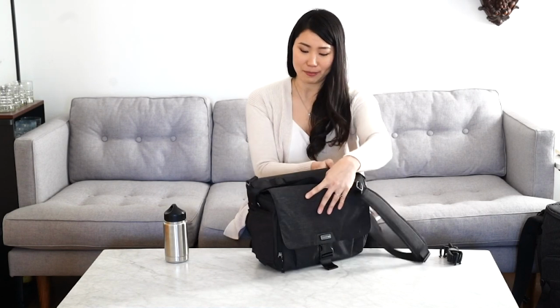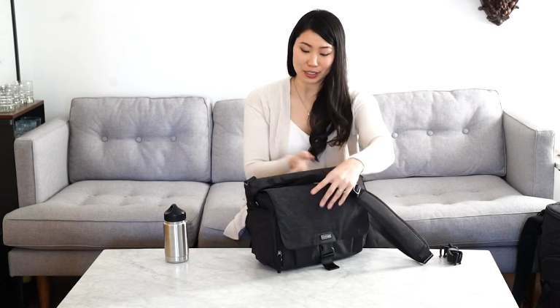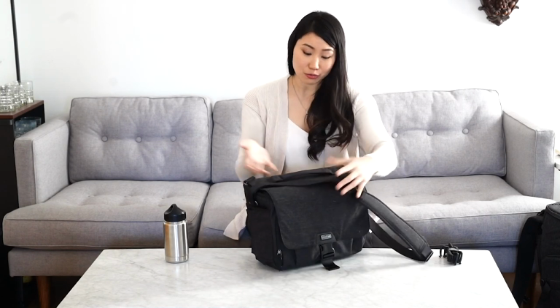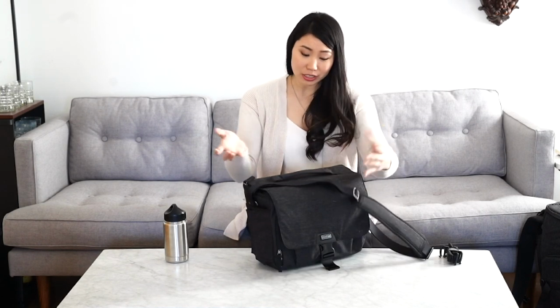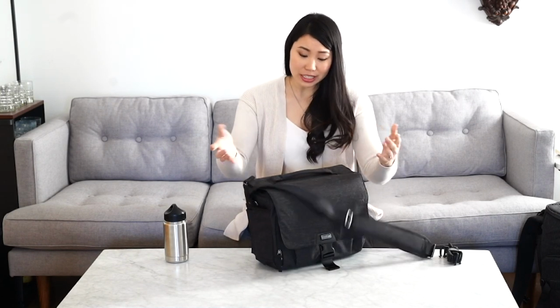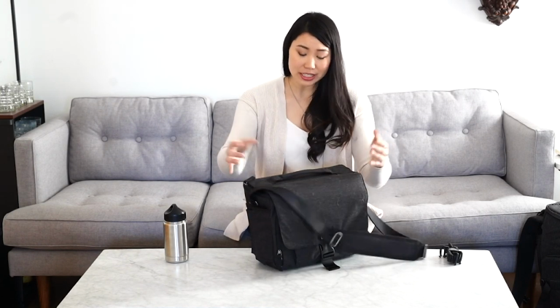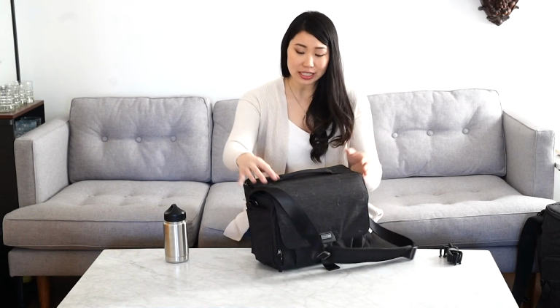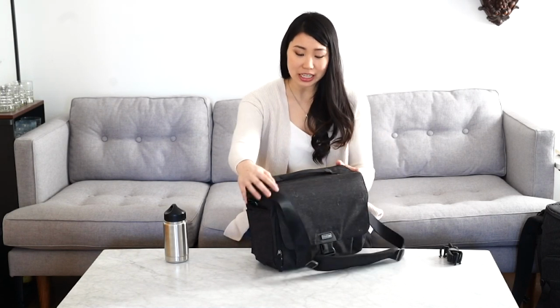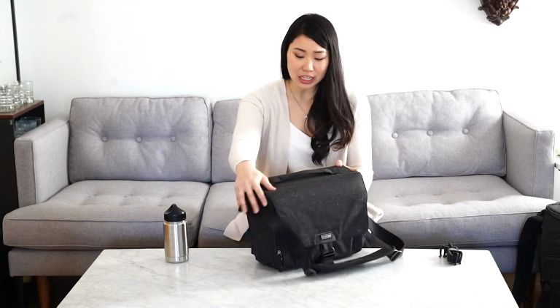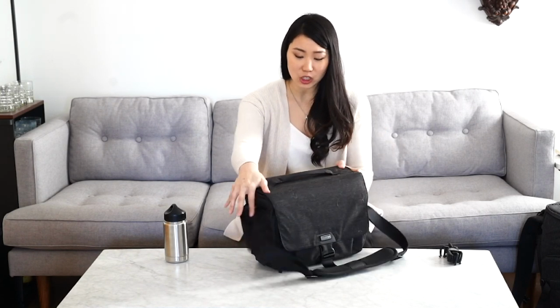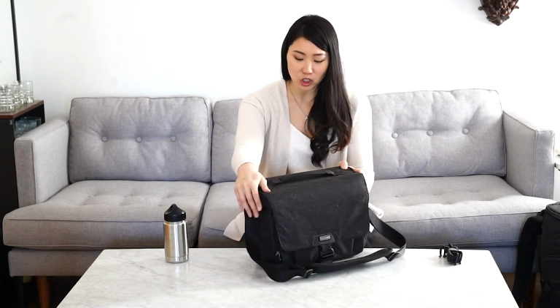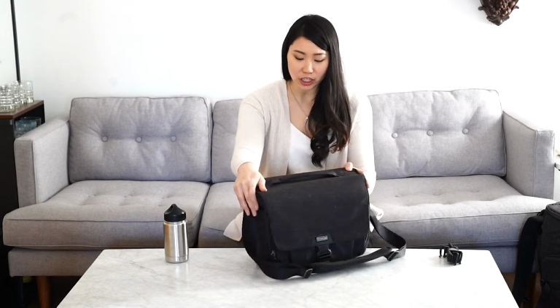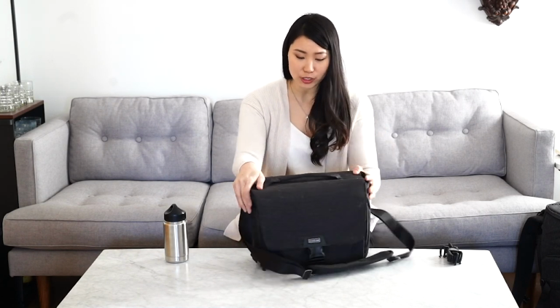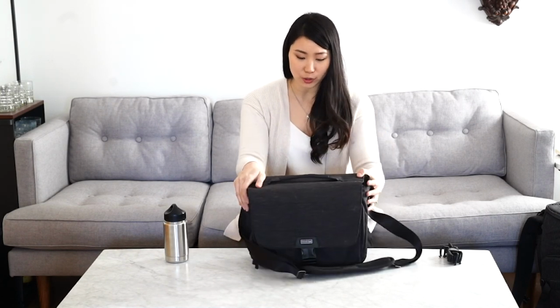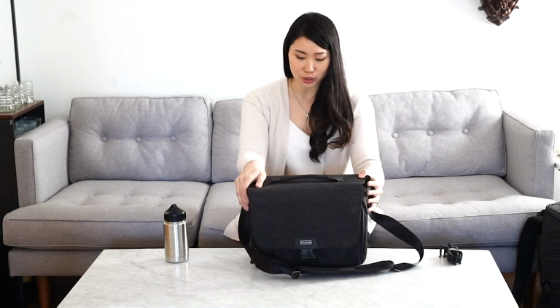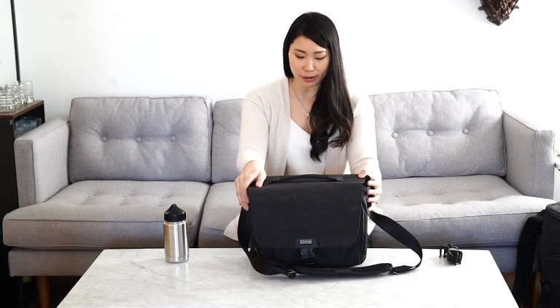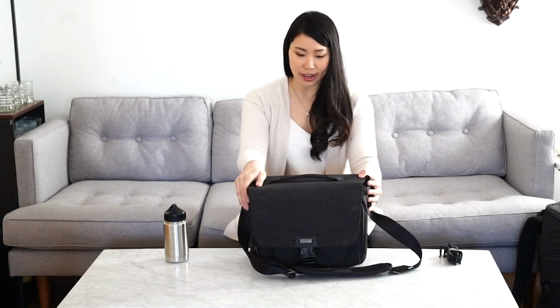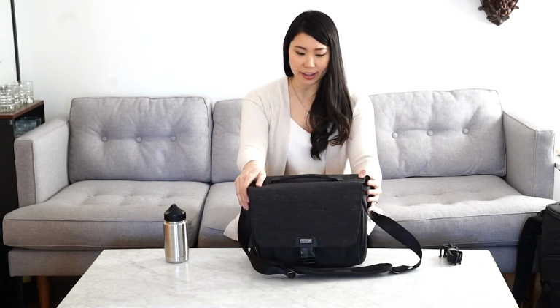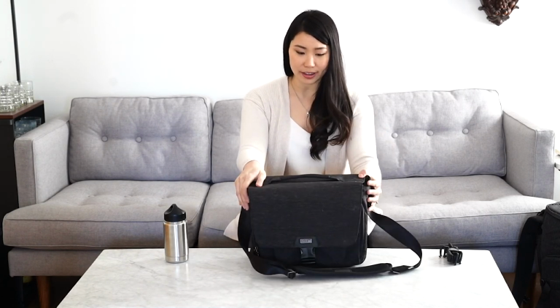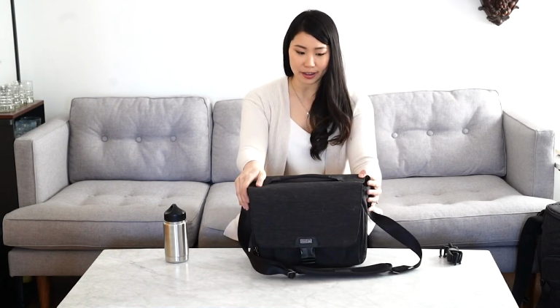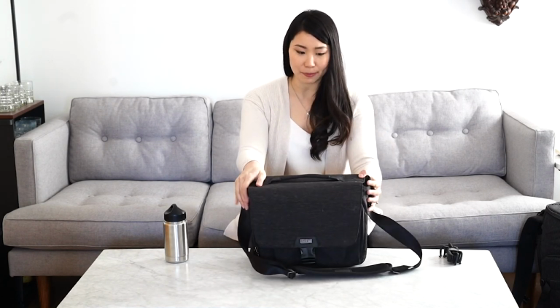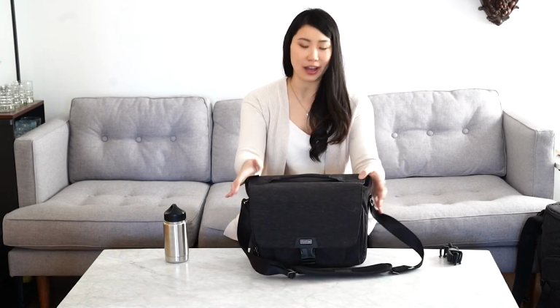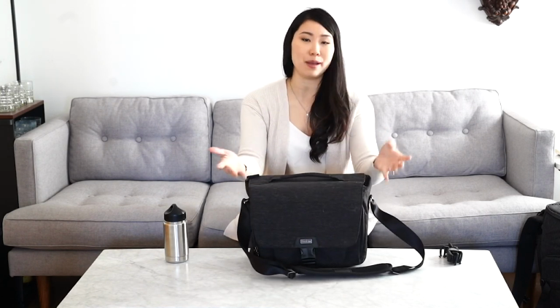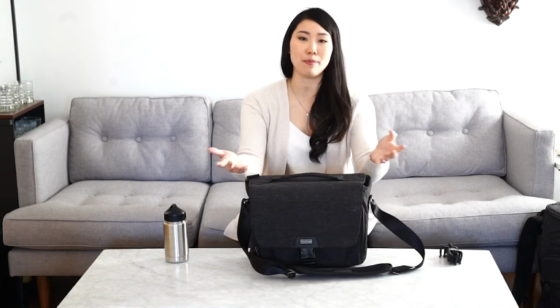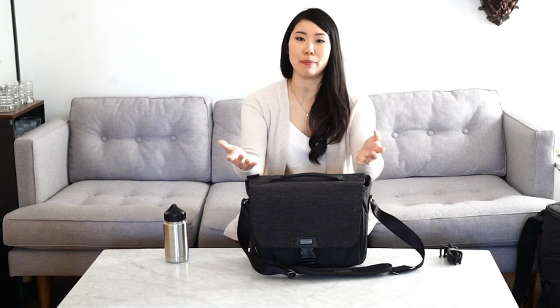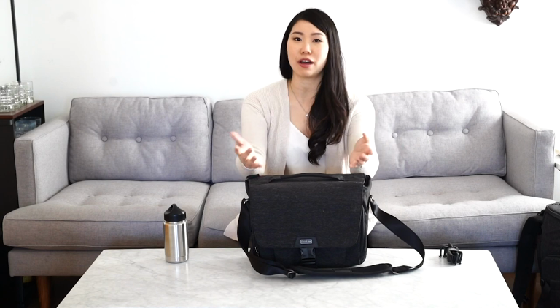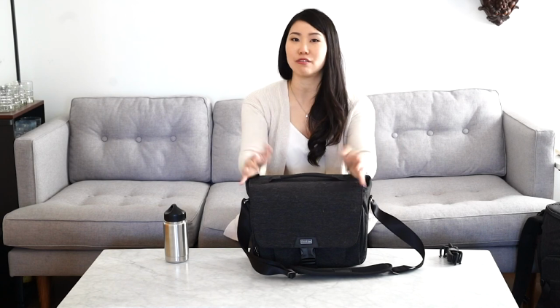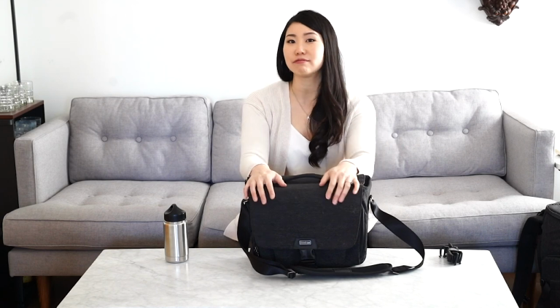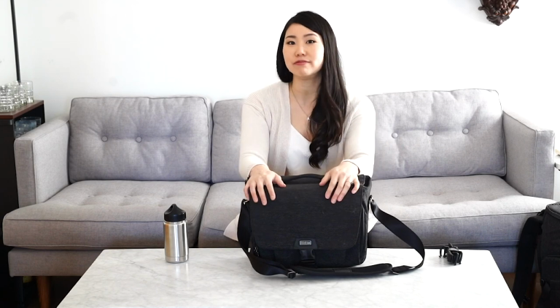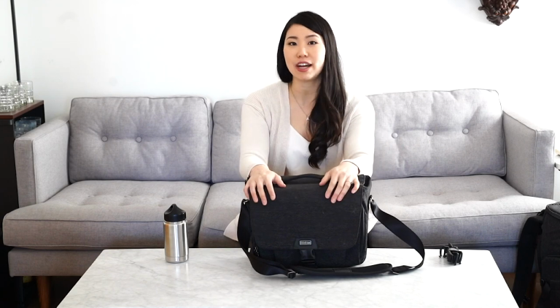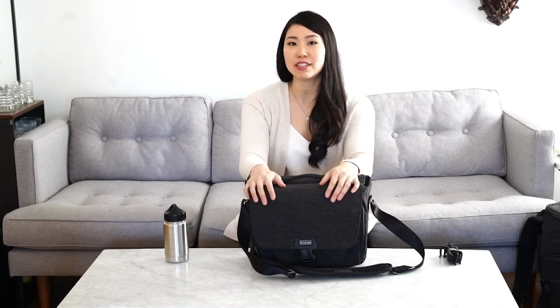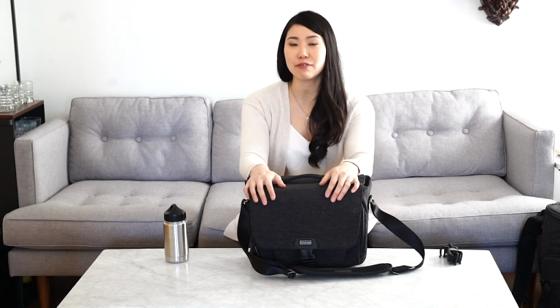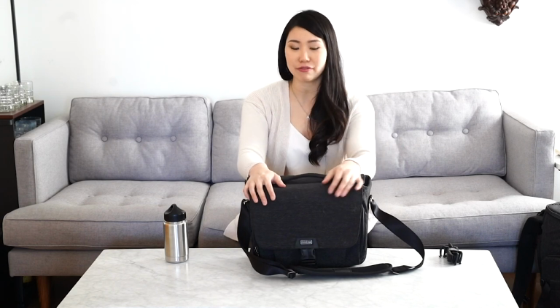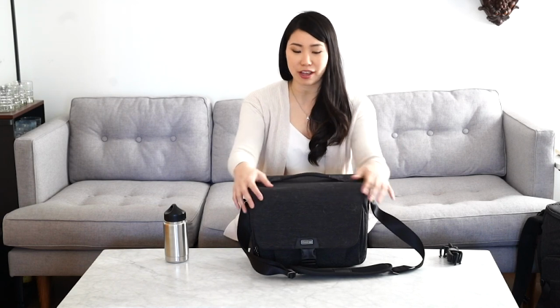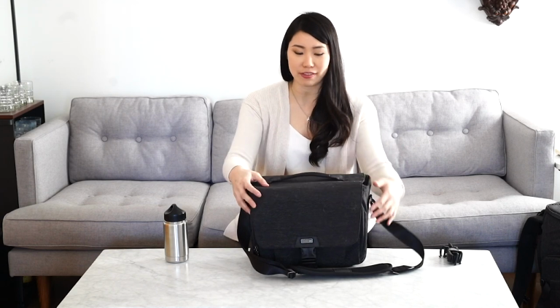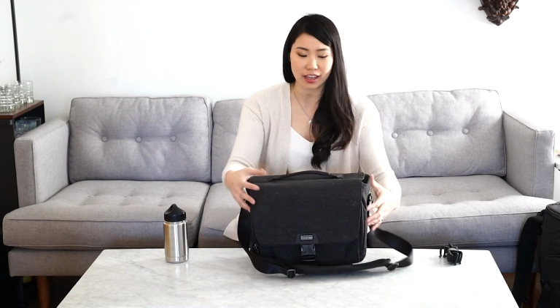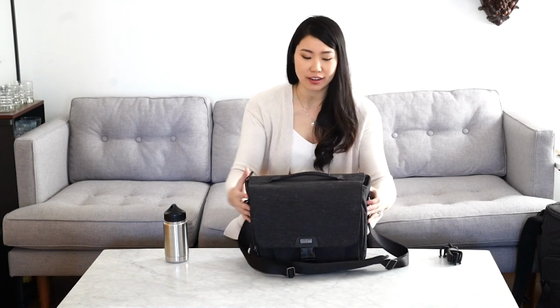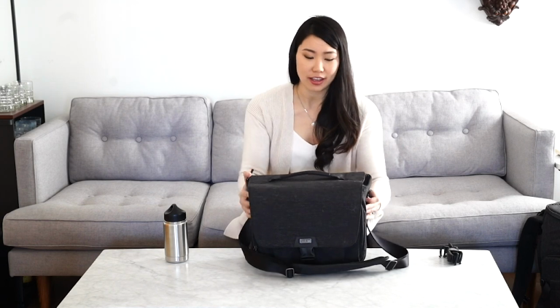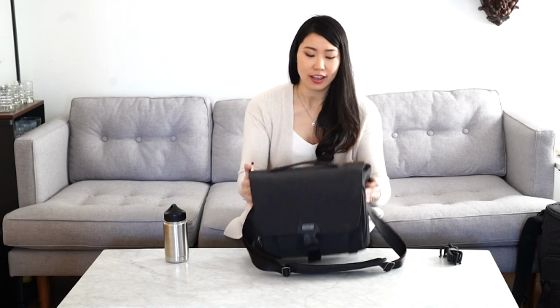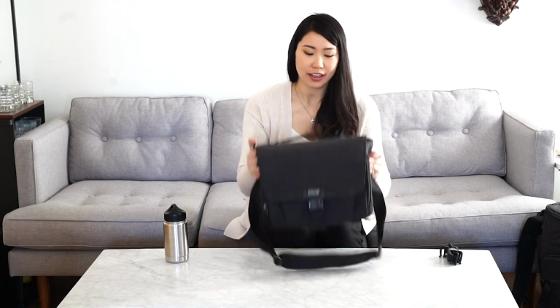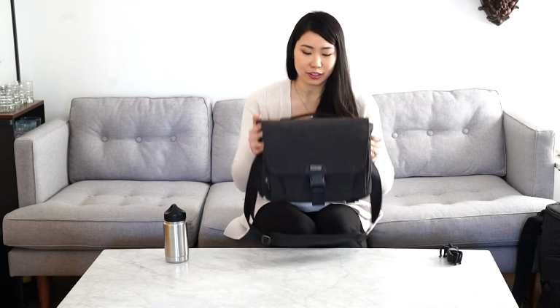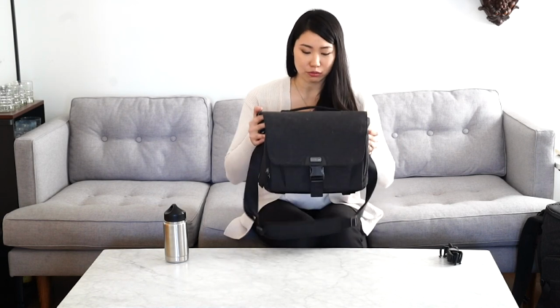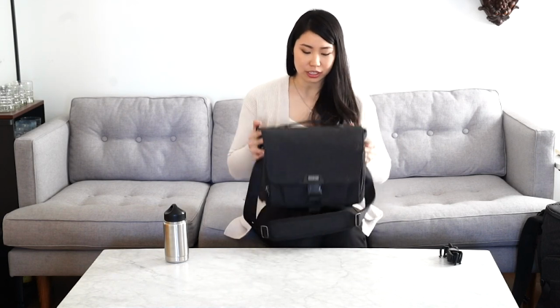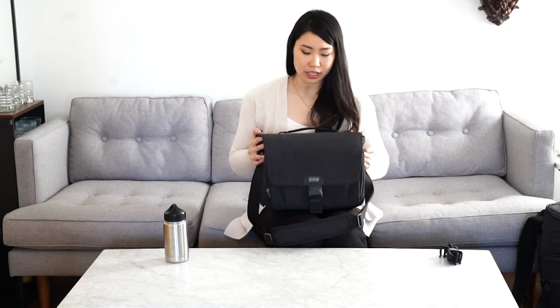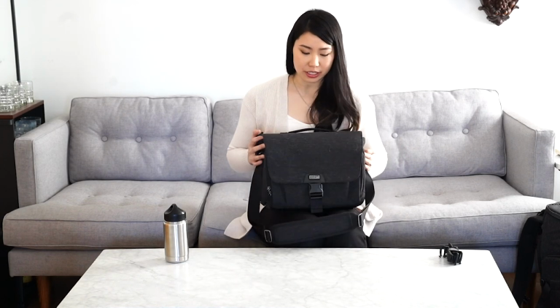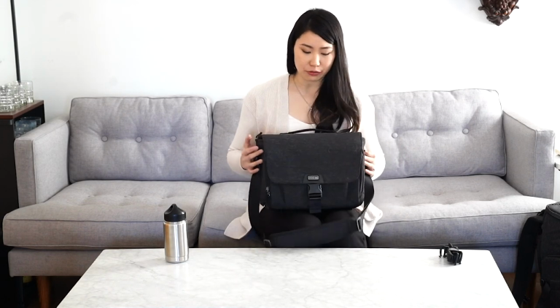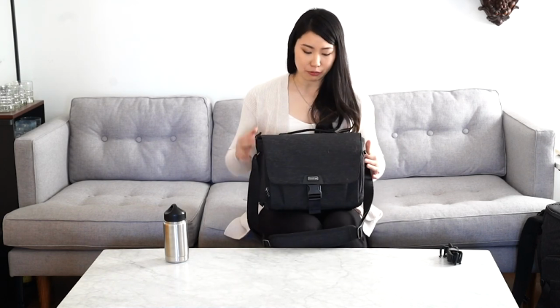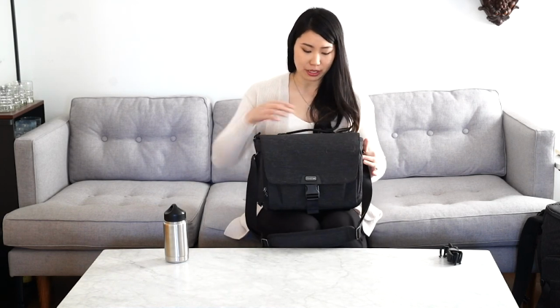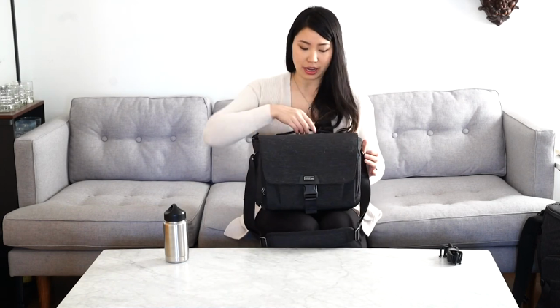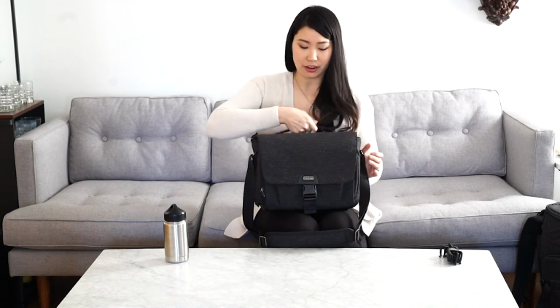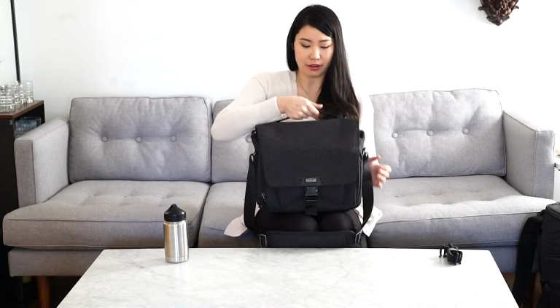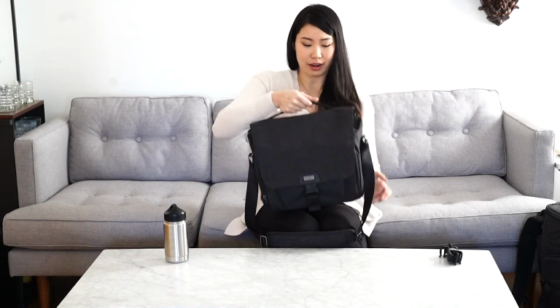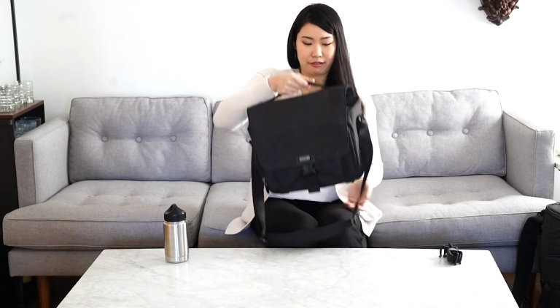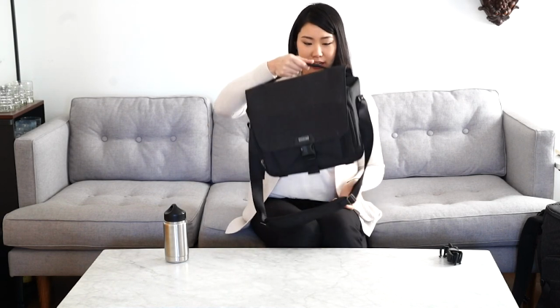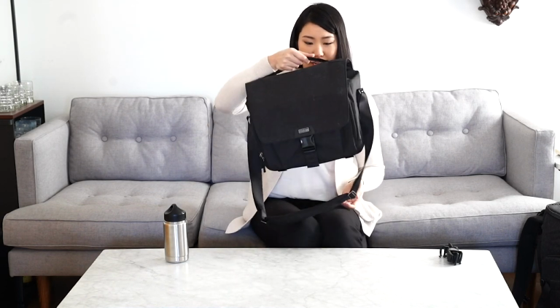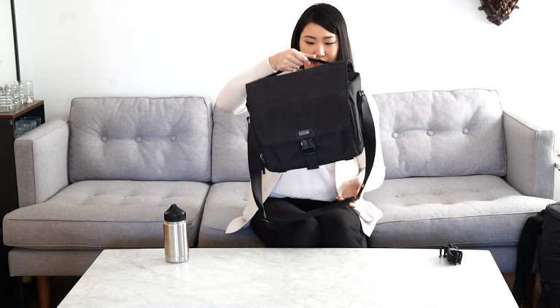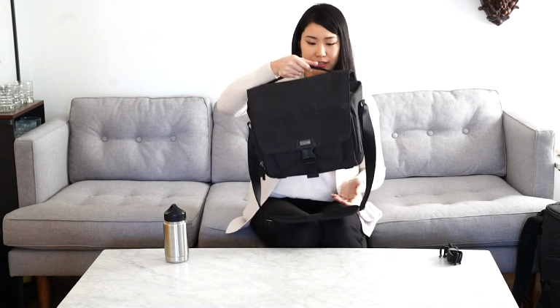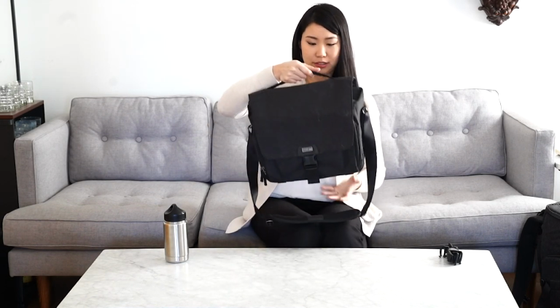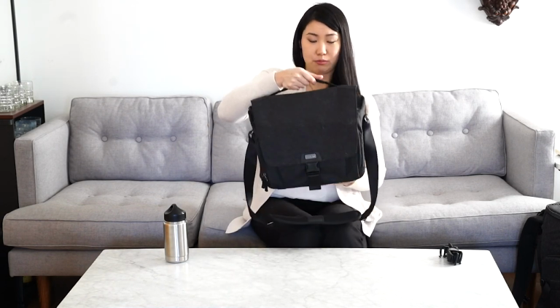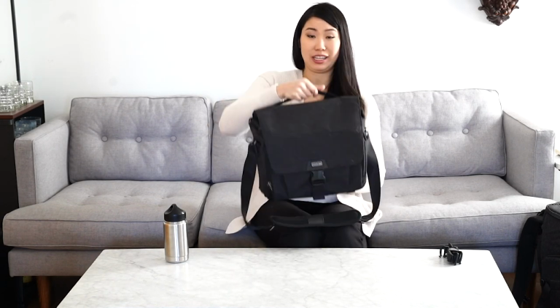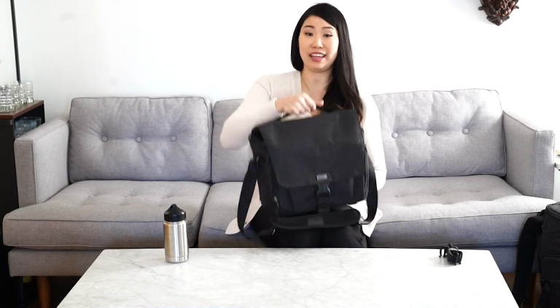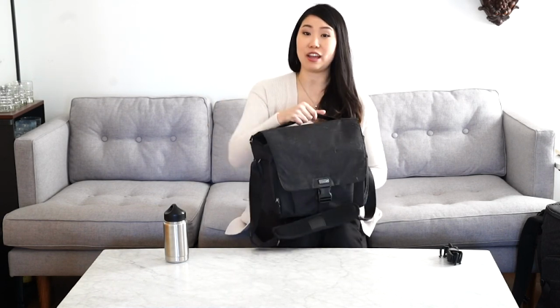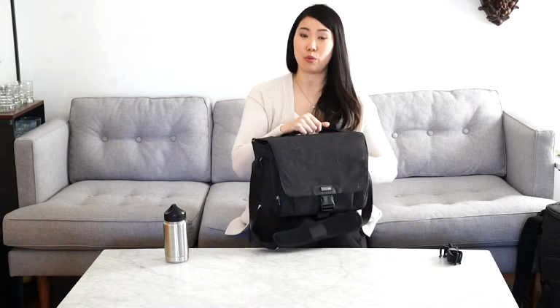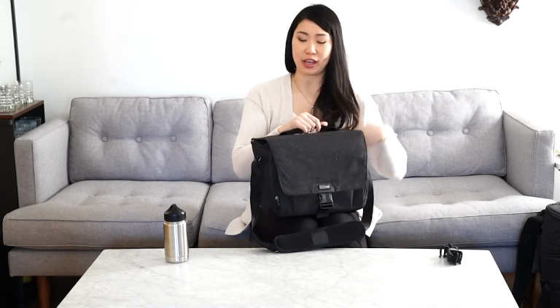It's a really sleek looking shoulder bag. I'm about five-seven, five-eight, and it's really easy for me to carry around. It is really lightweight.